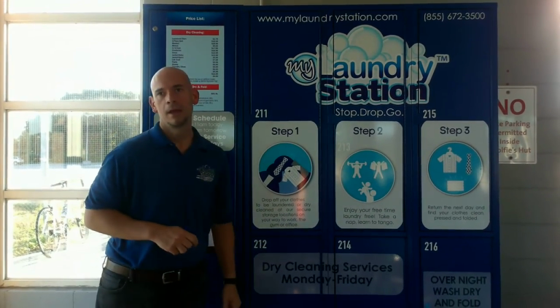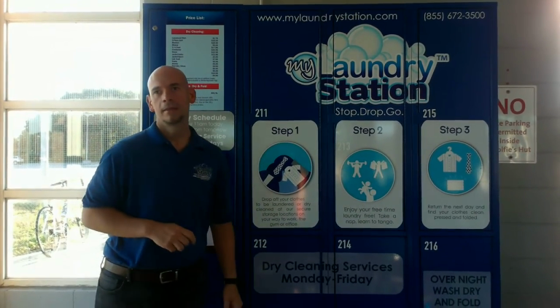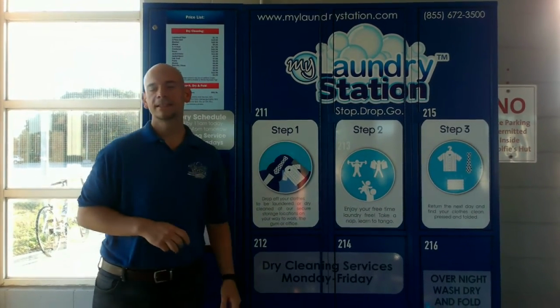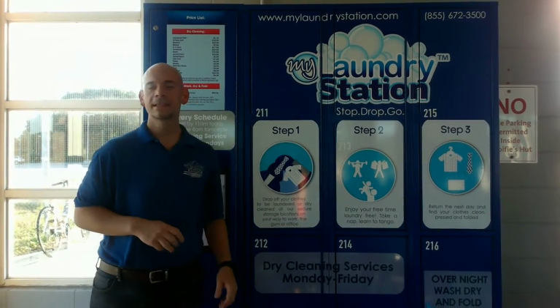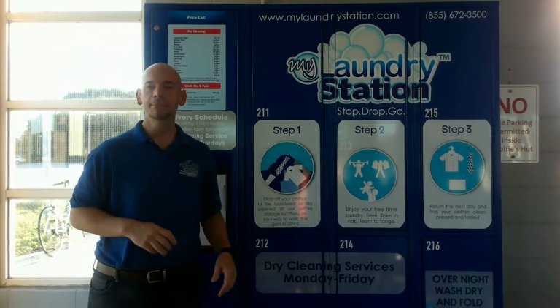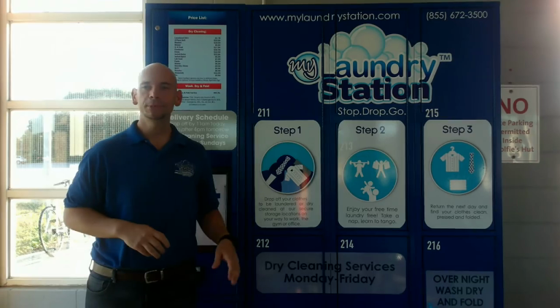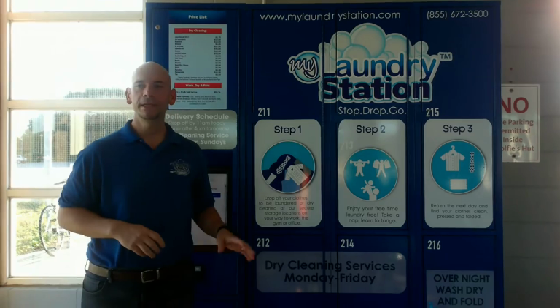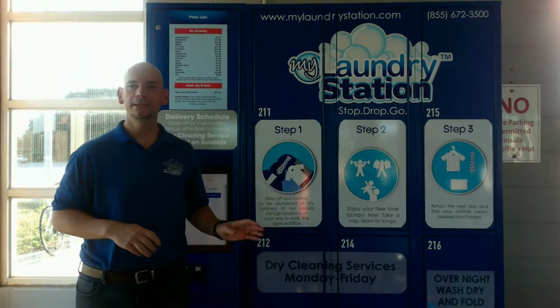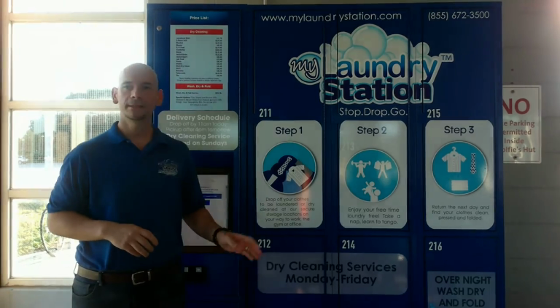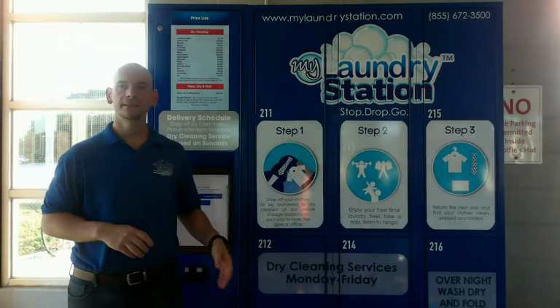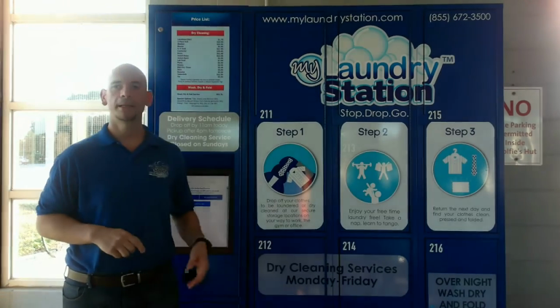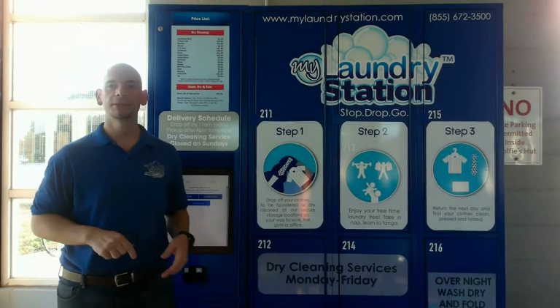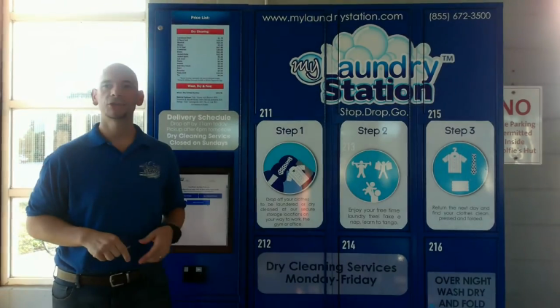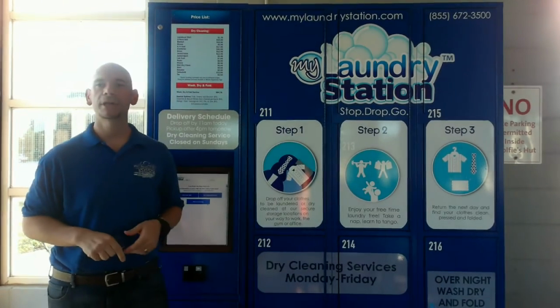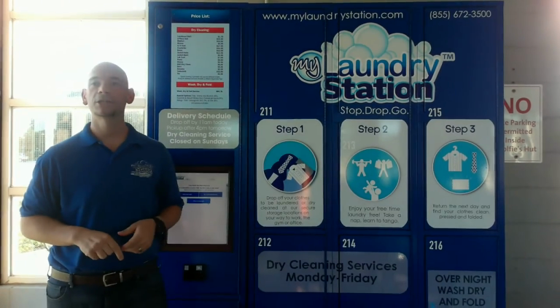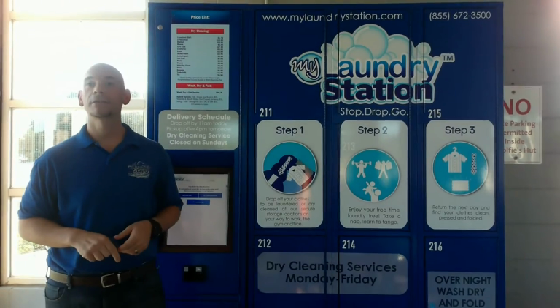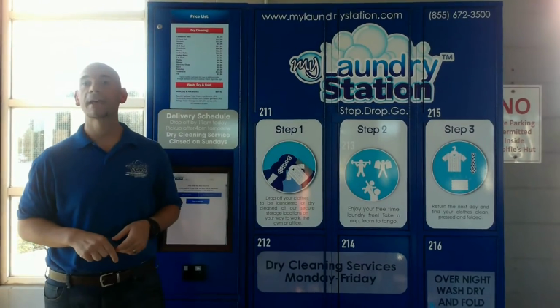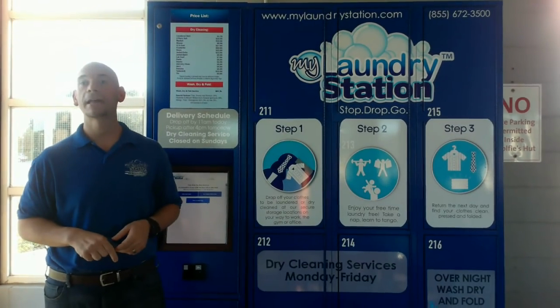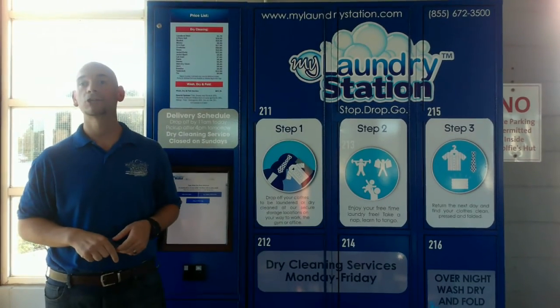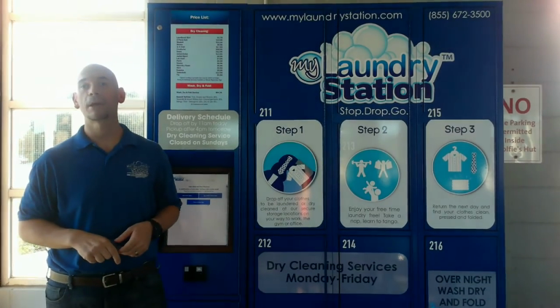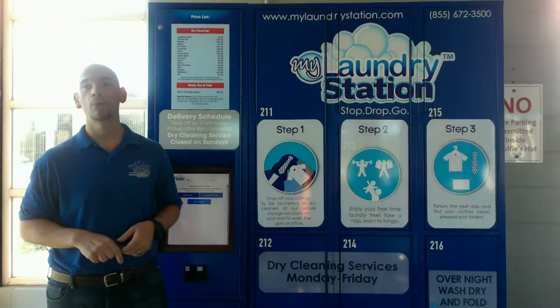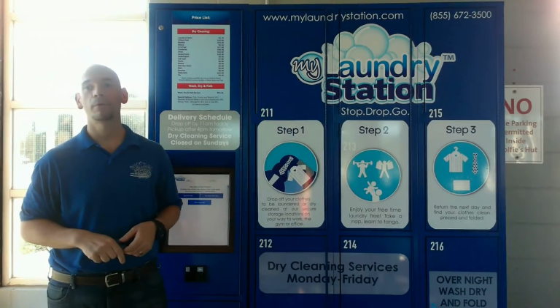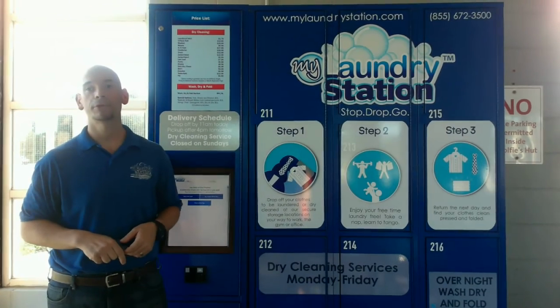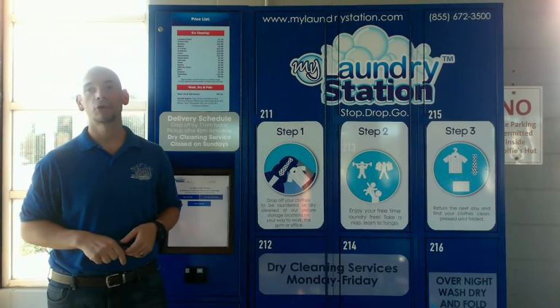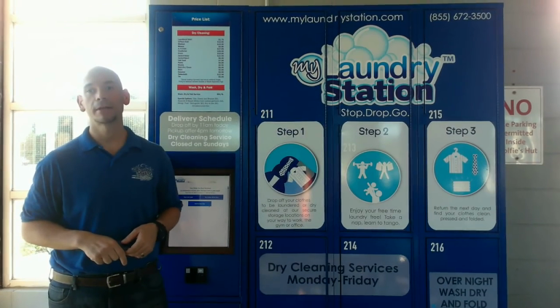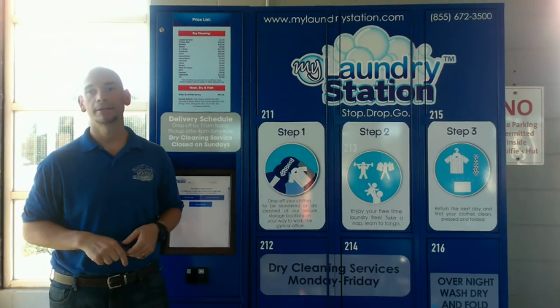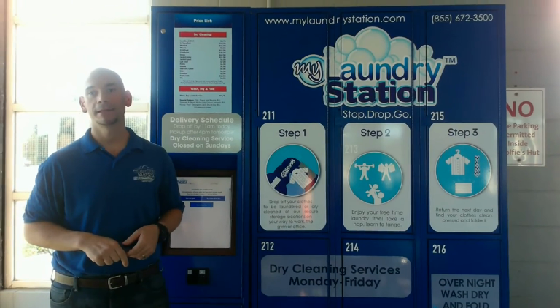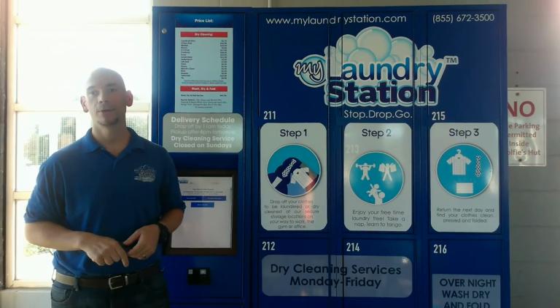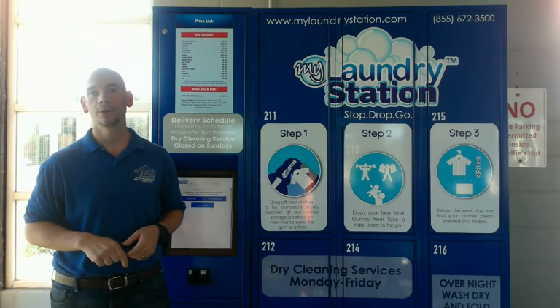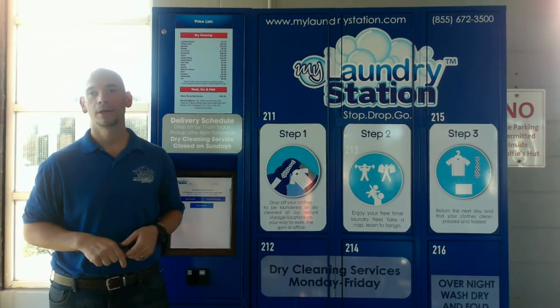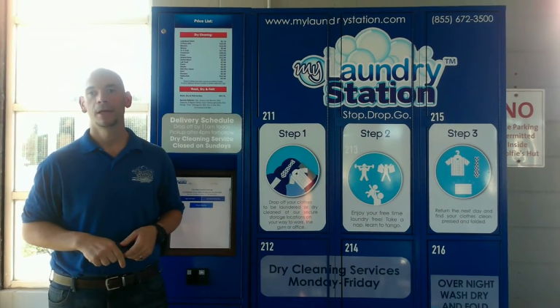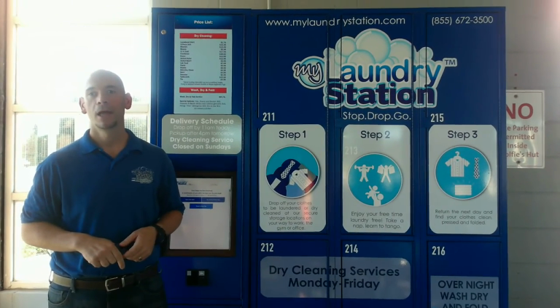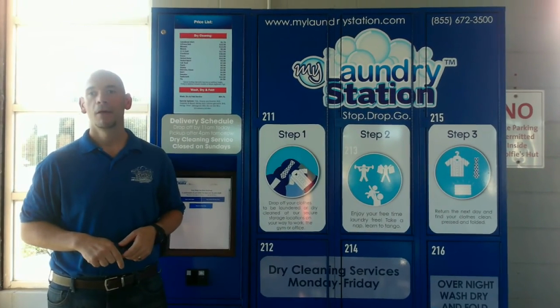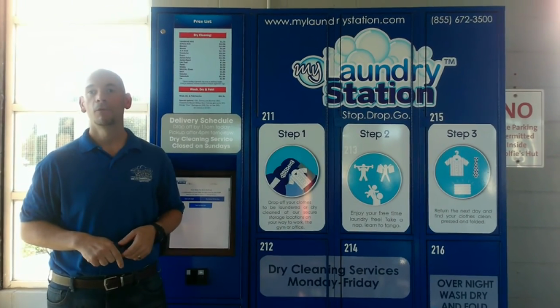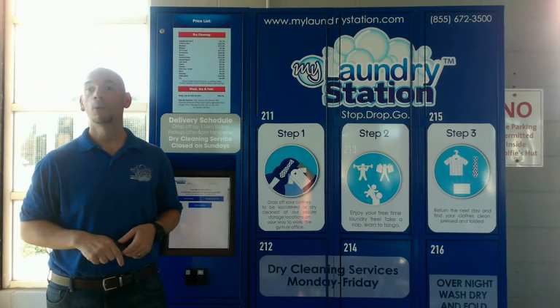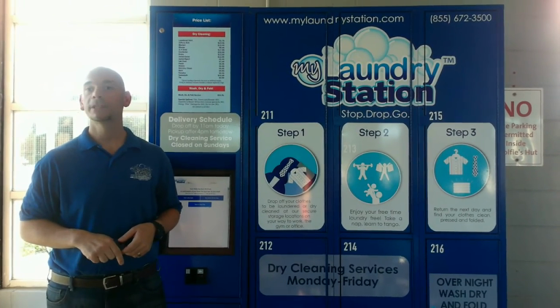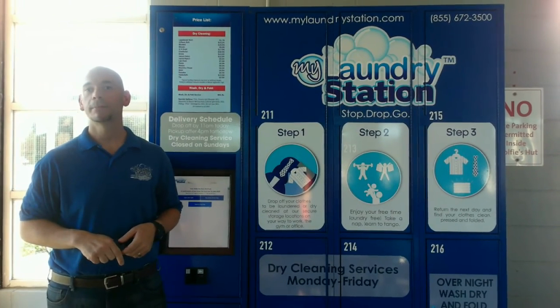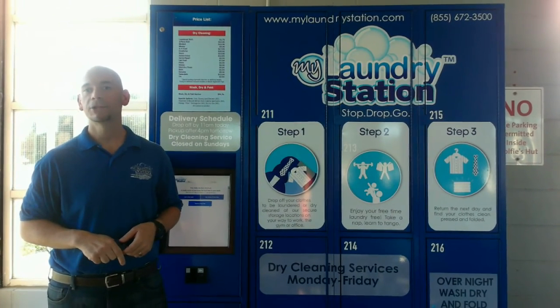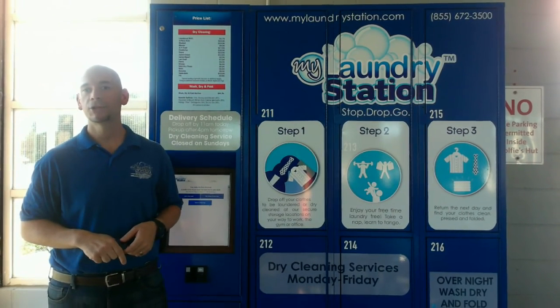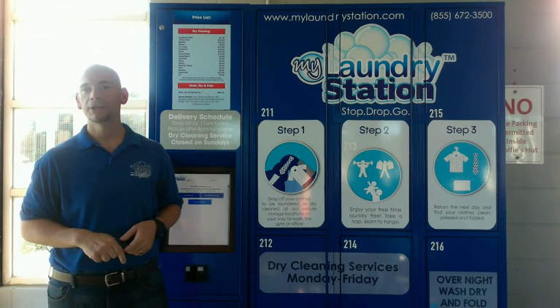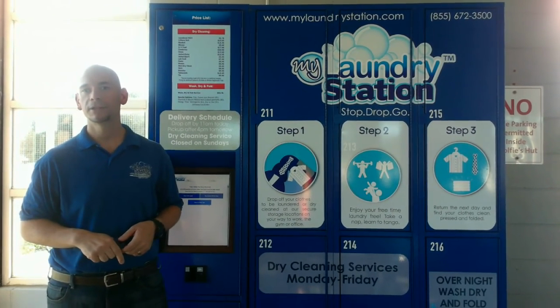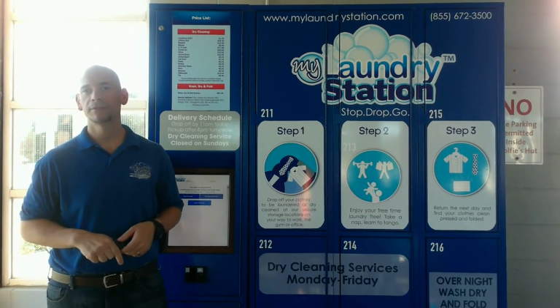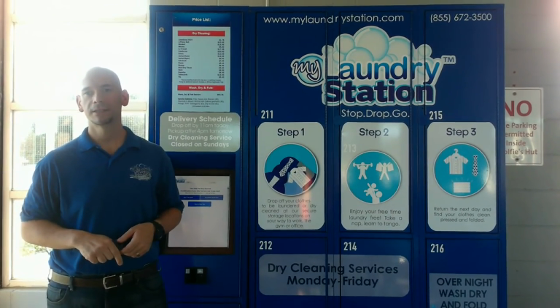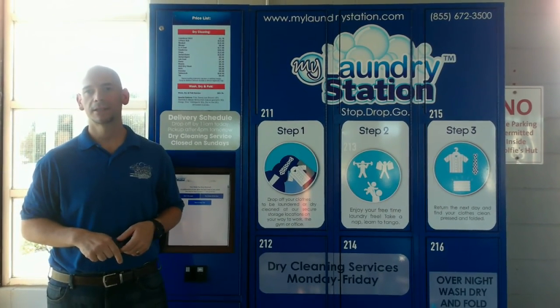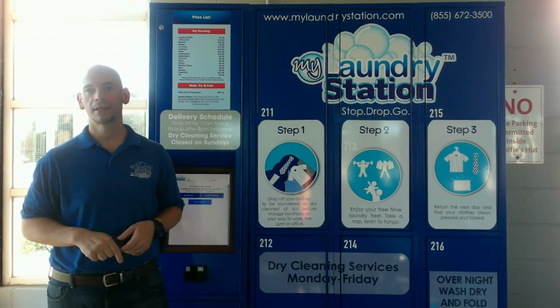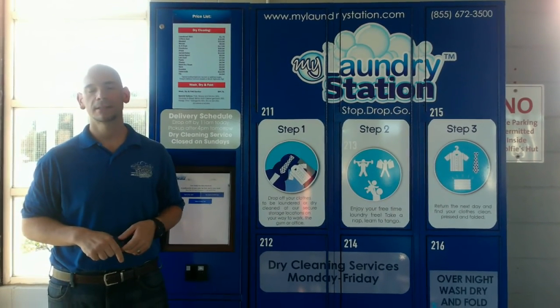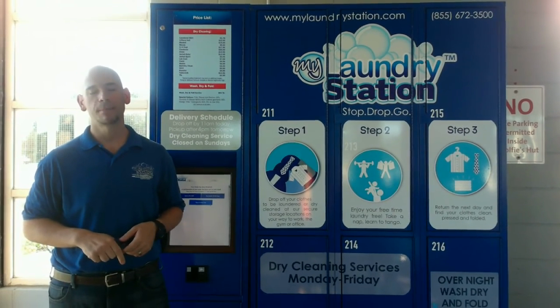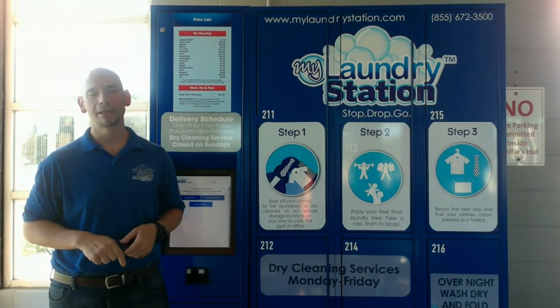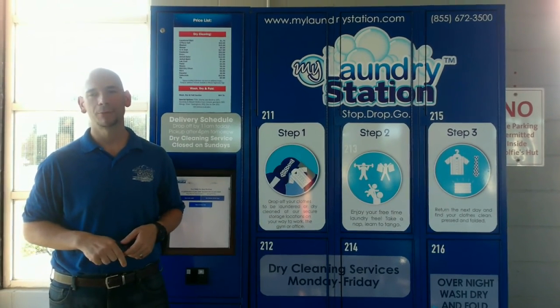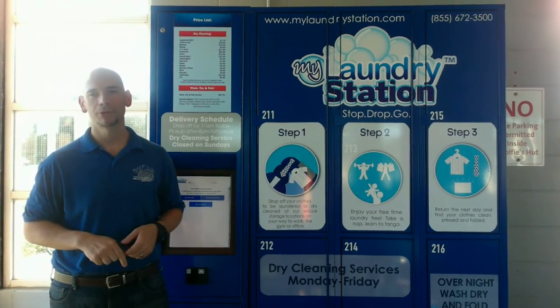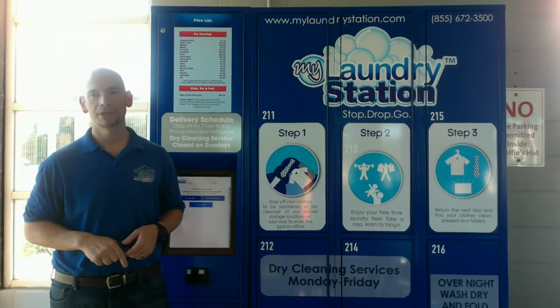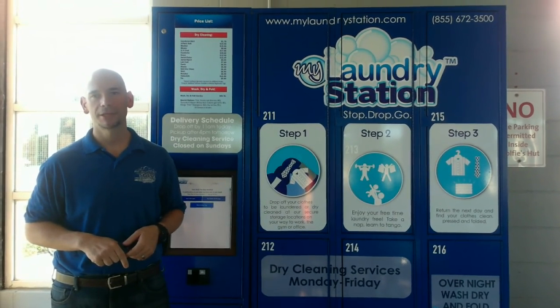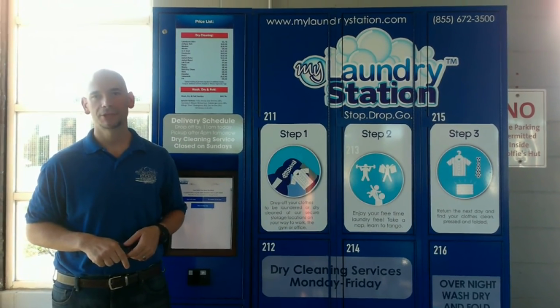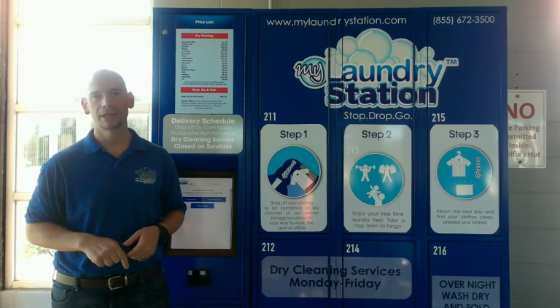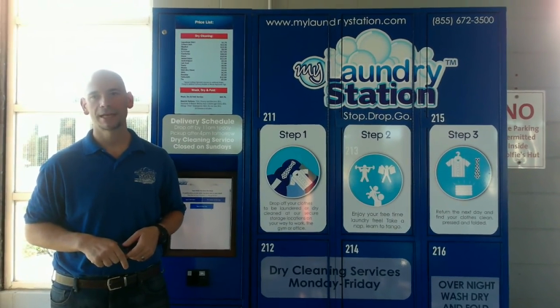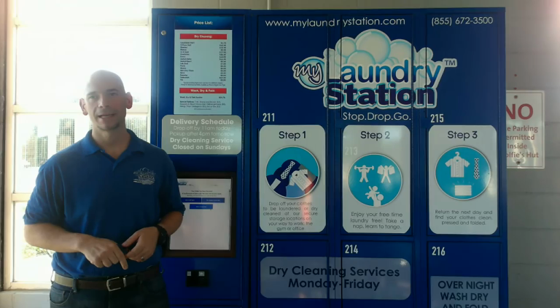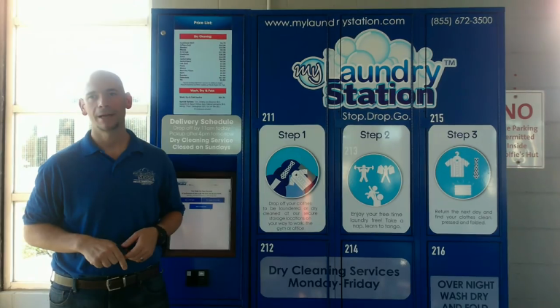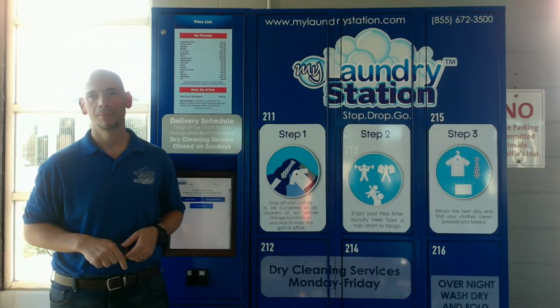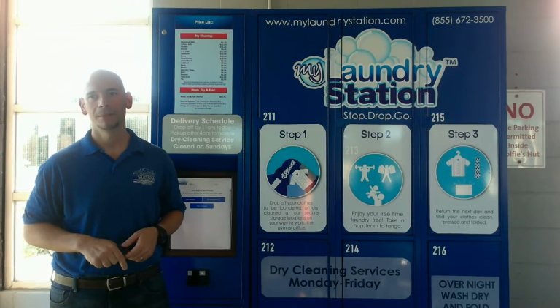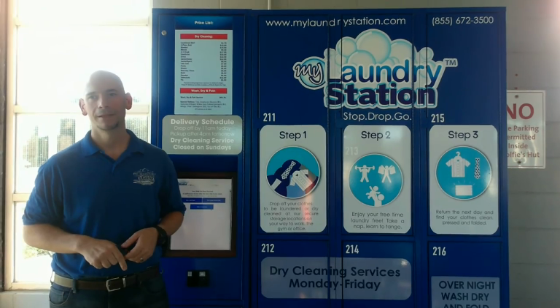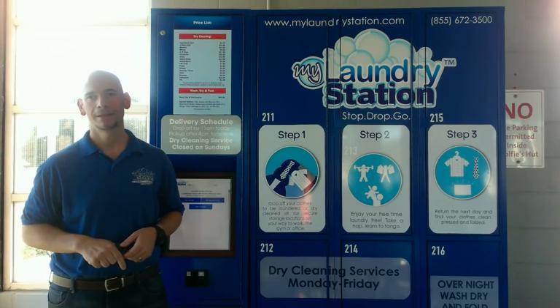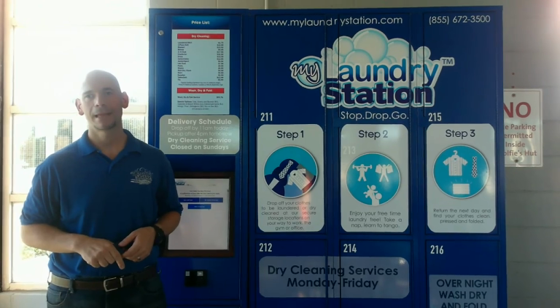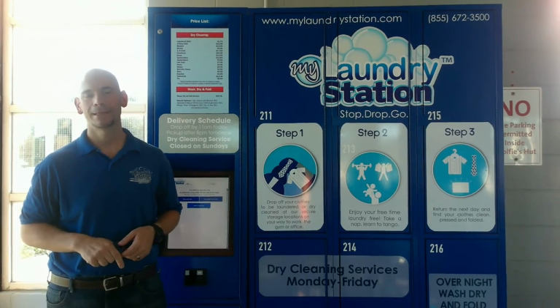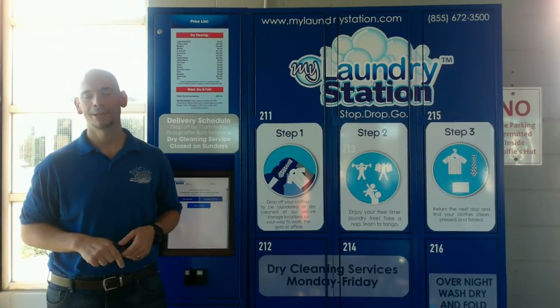This completes the demonstration of how to drop off a dry cleaning order. For more demonstrations, visit us at mywonderstation.com. Thank you.